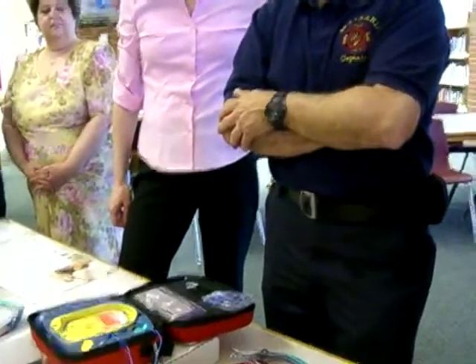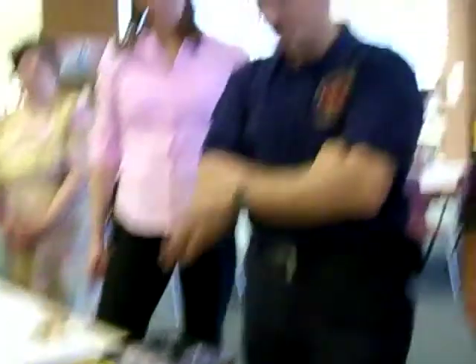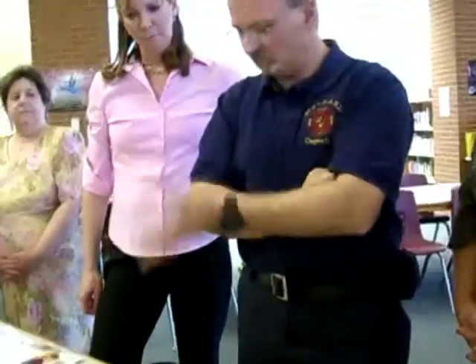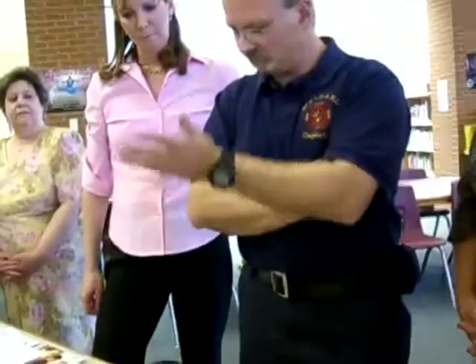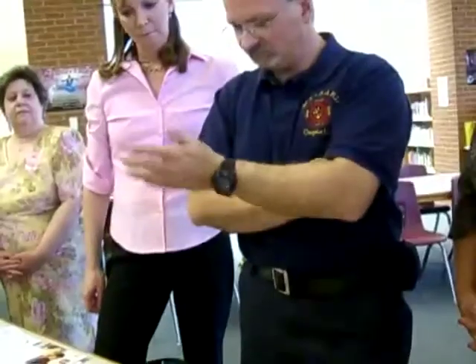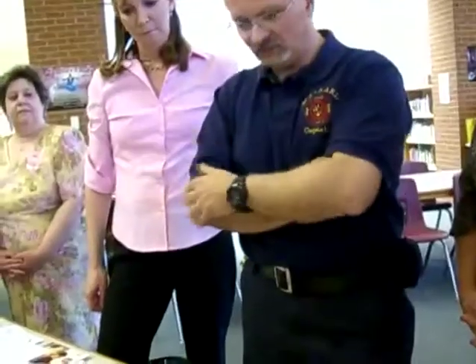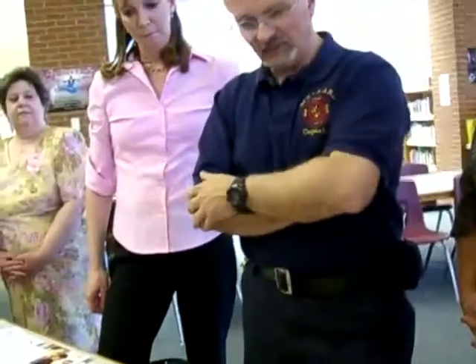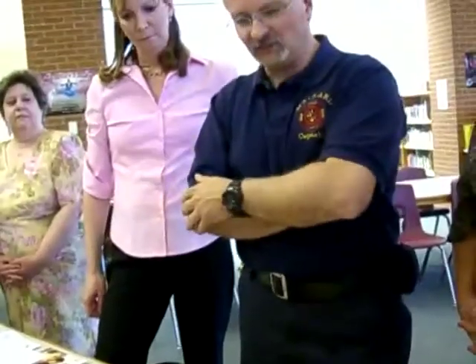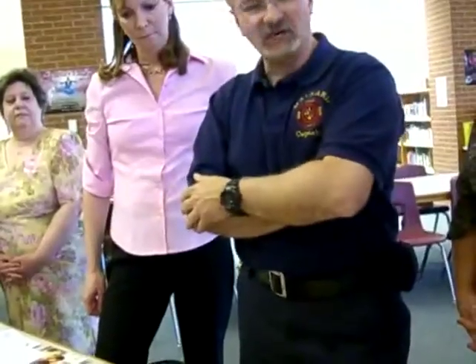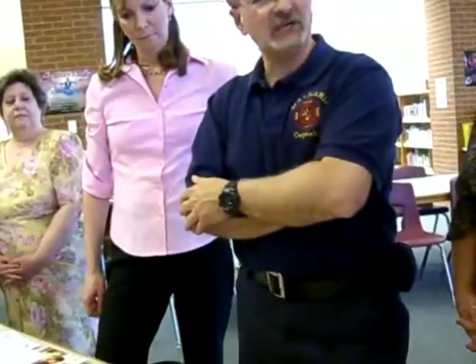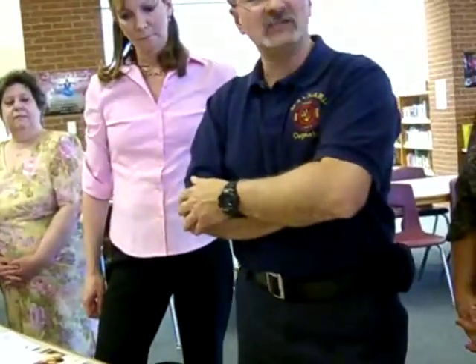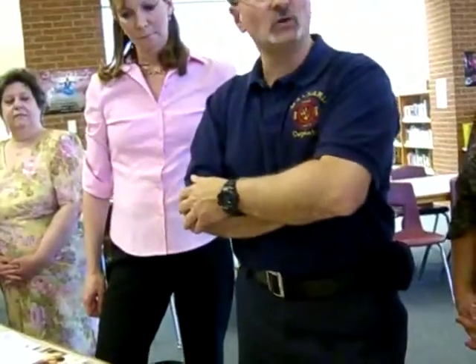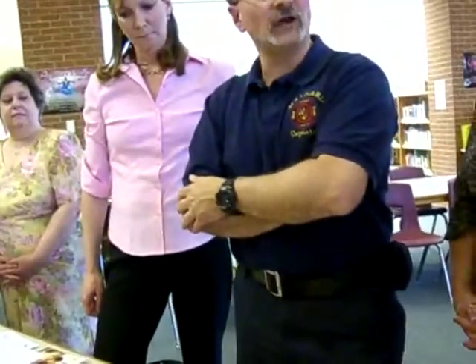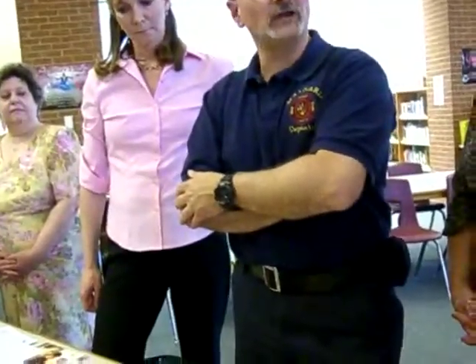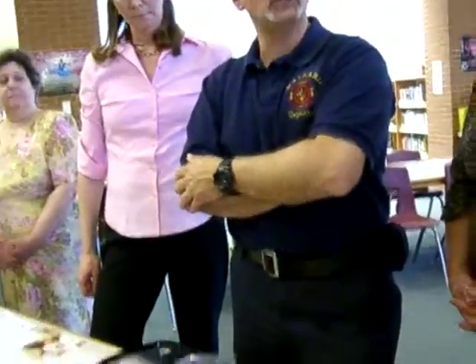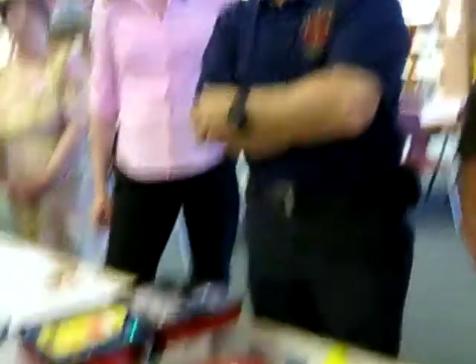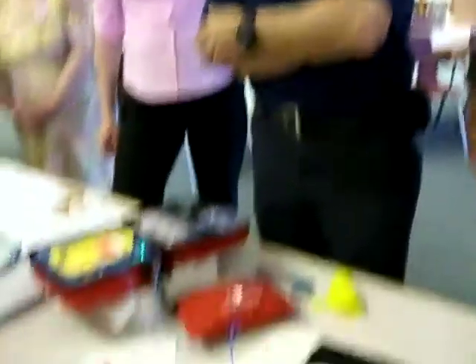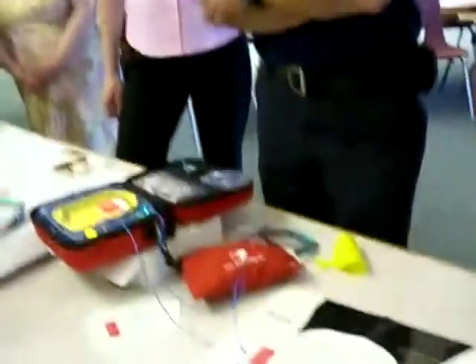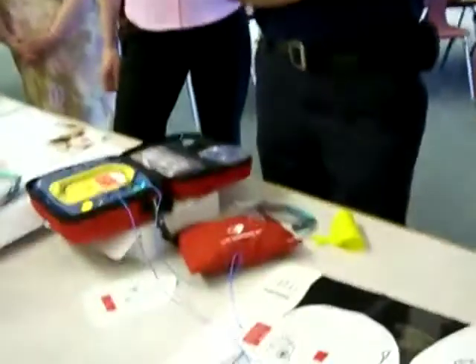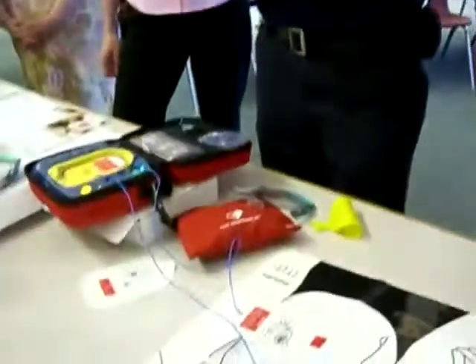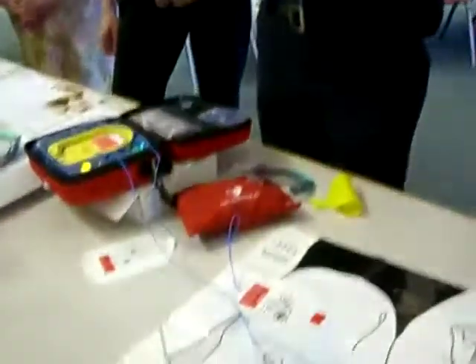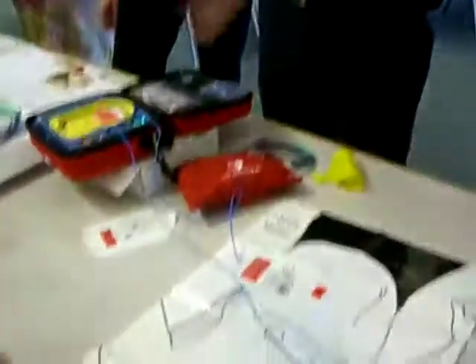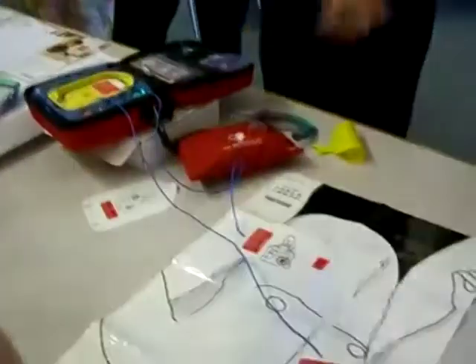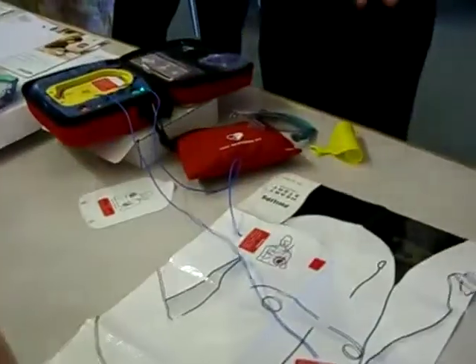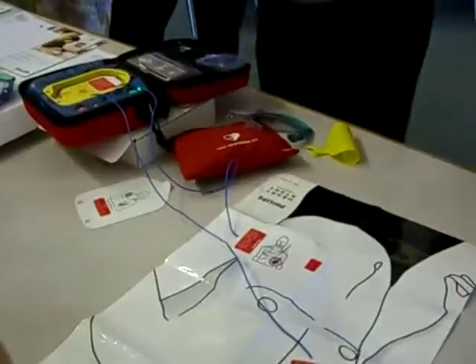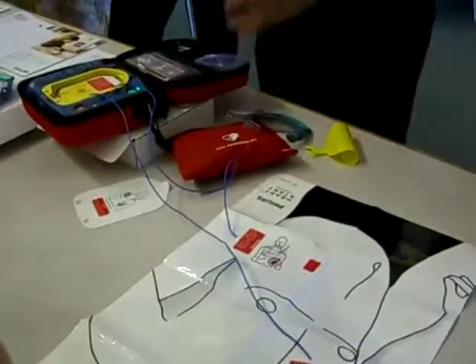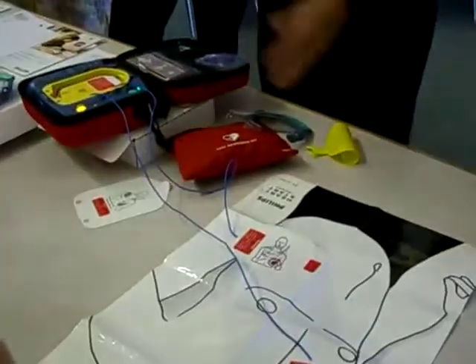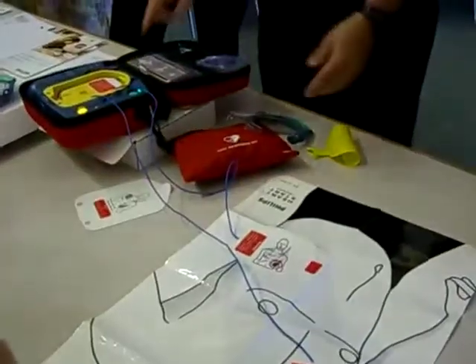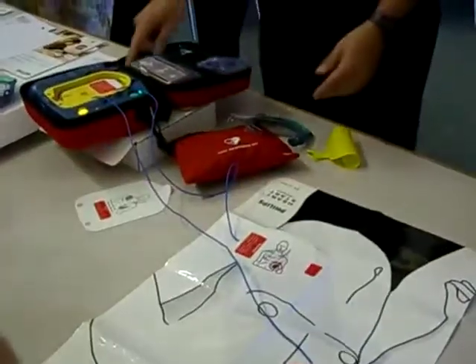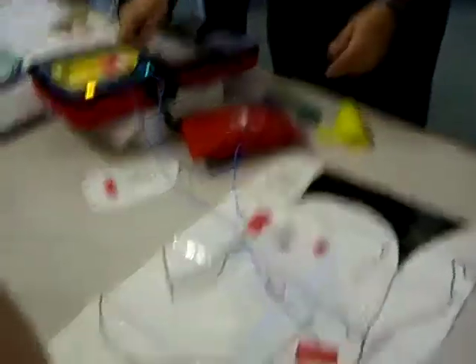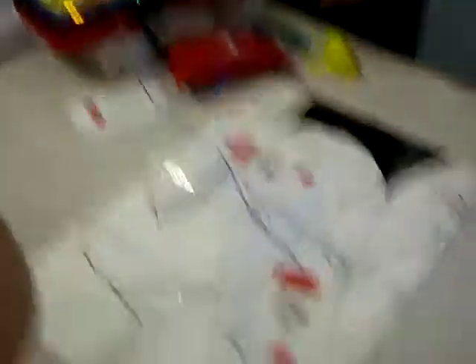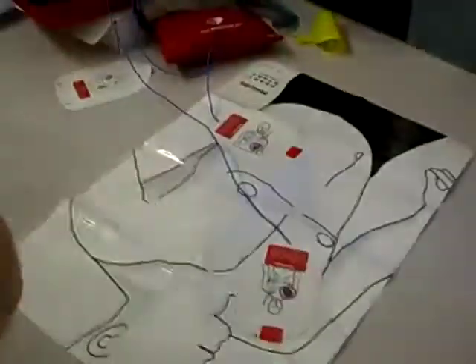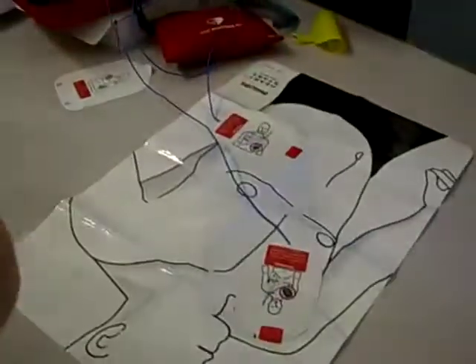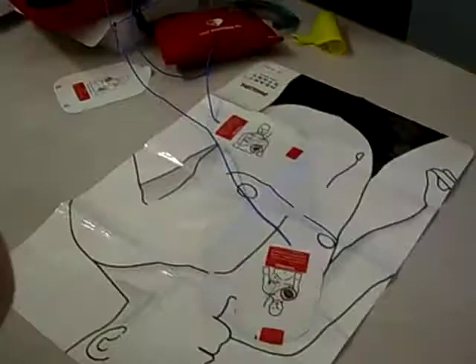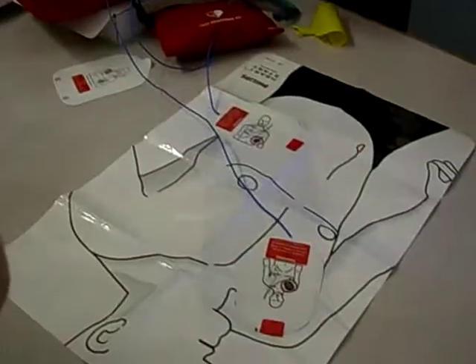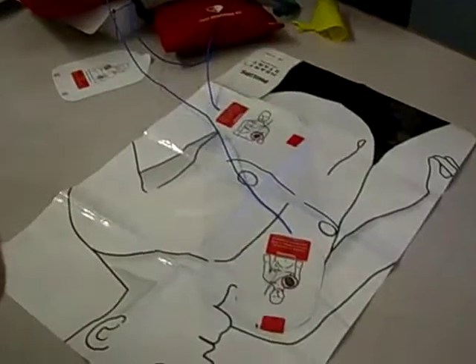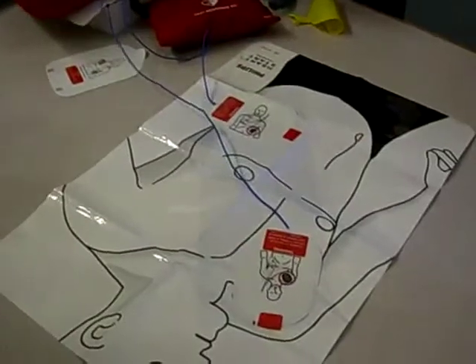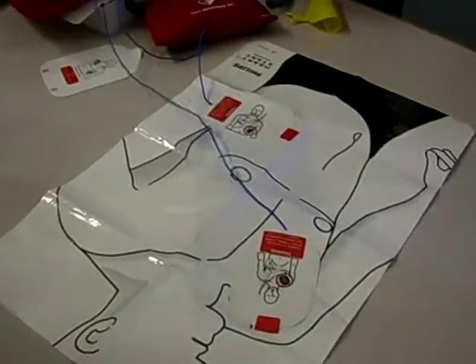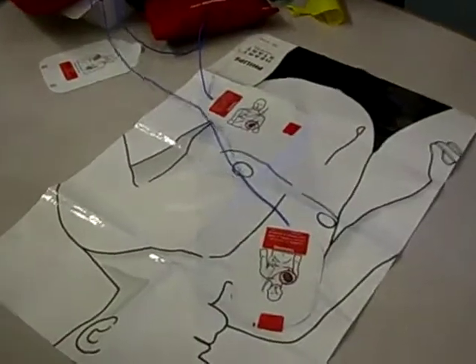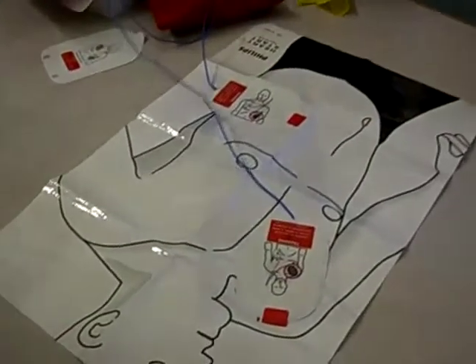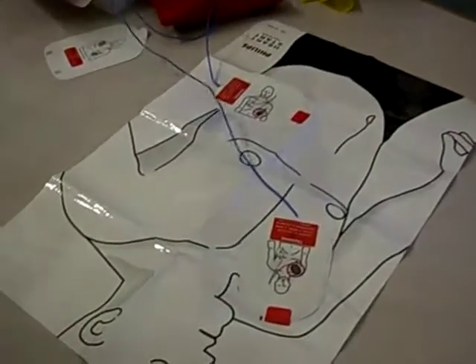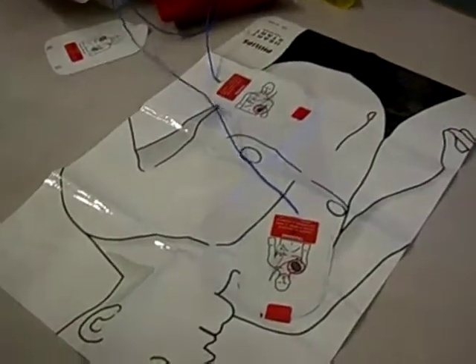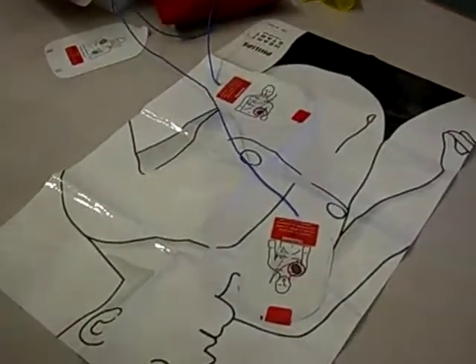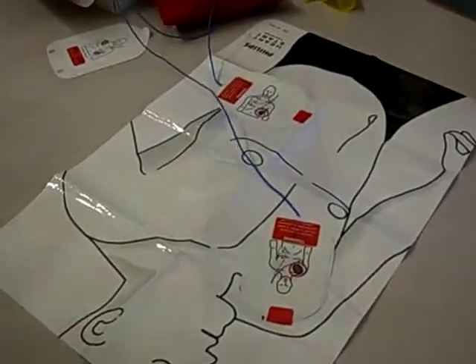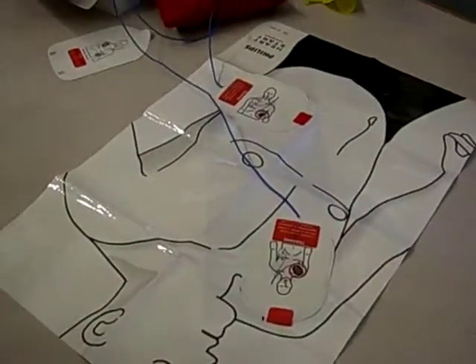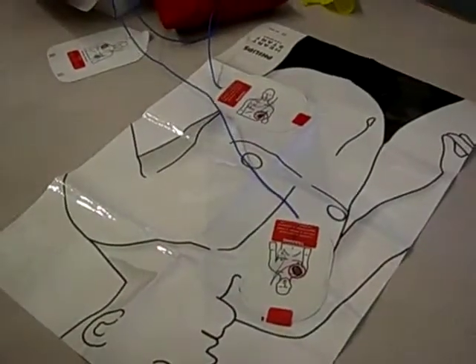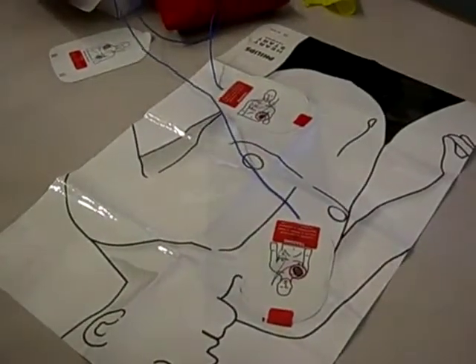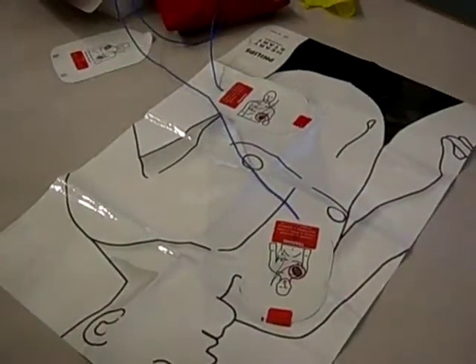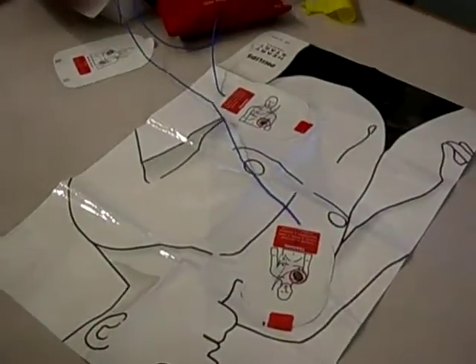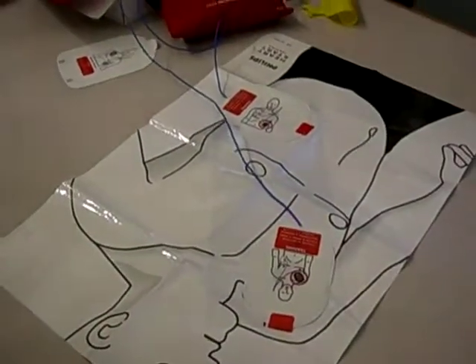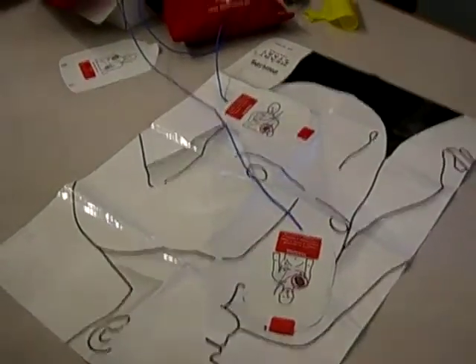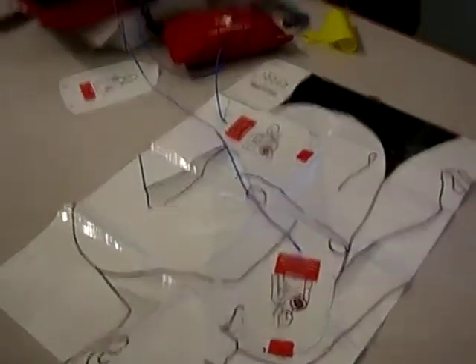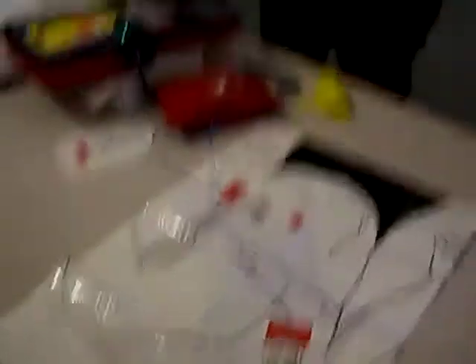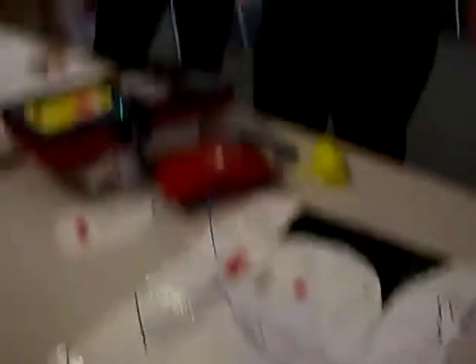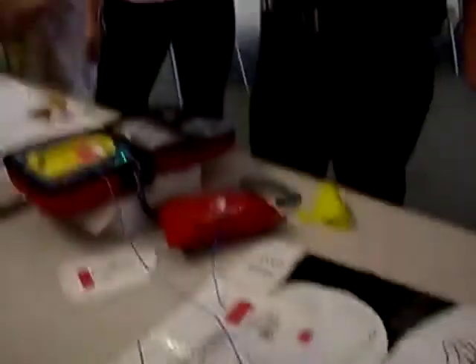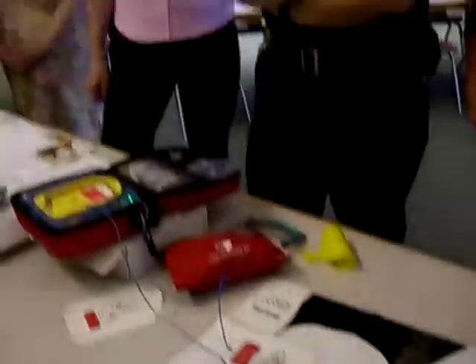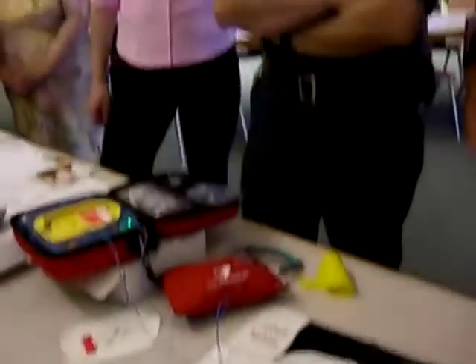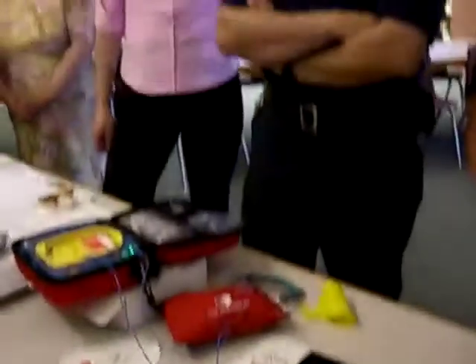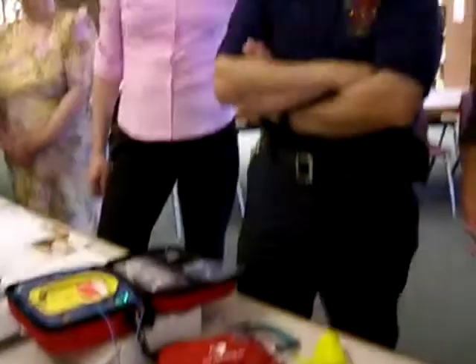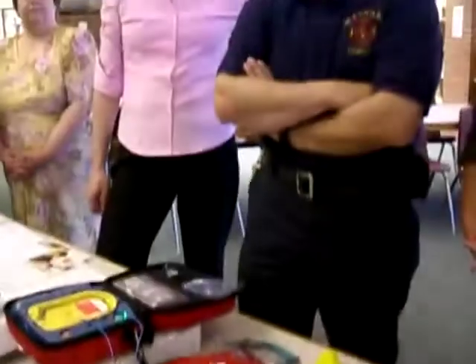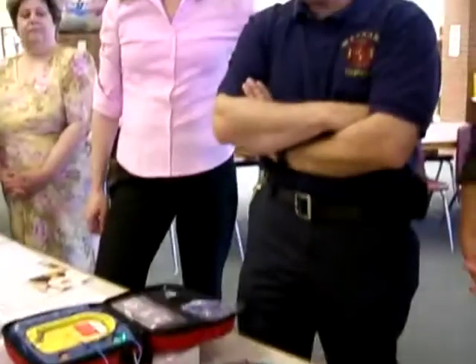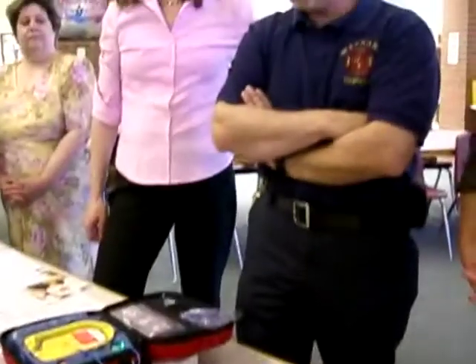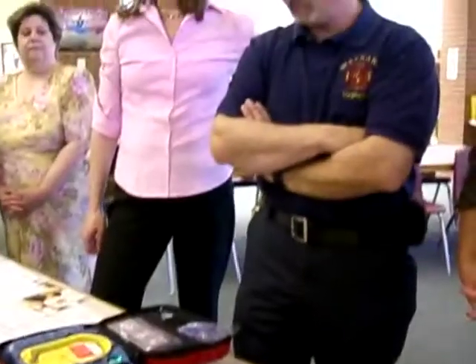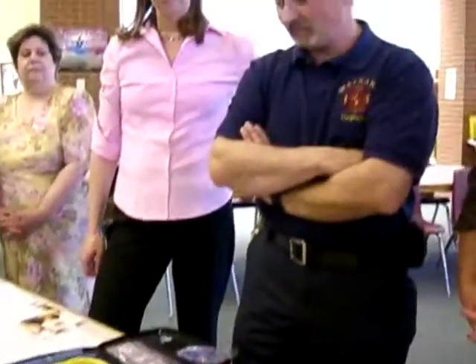Shock advised. Stay clear of patient. Just make sure nobody's touching them. Push the button. That's awesome. That's cool.